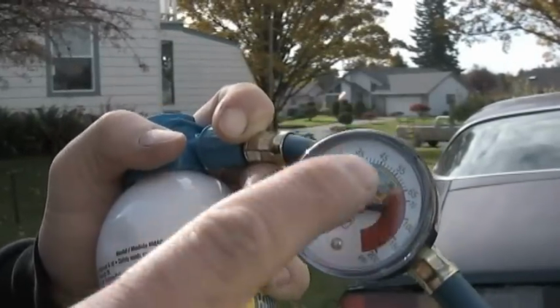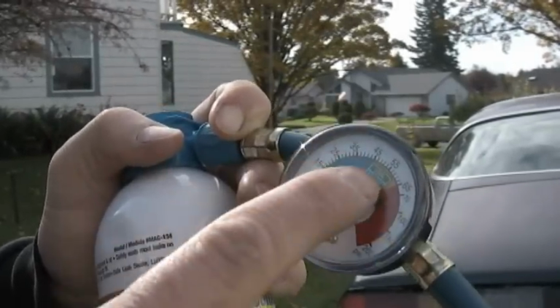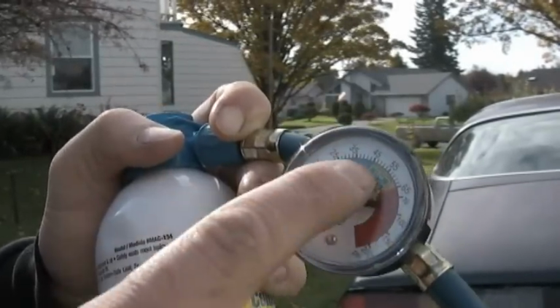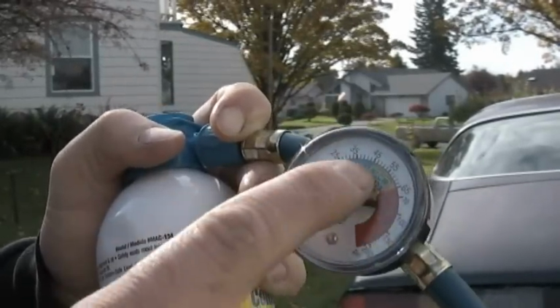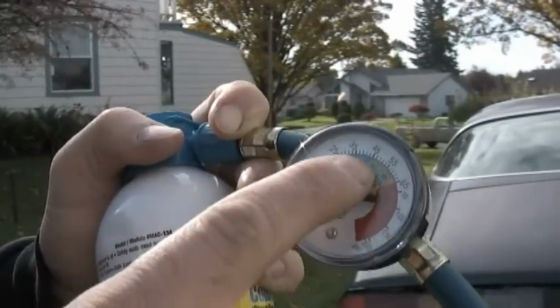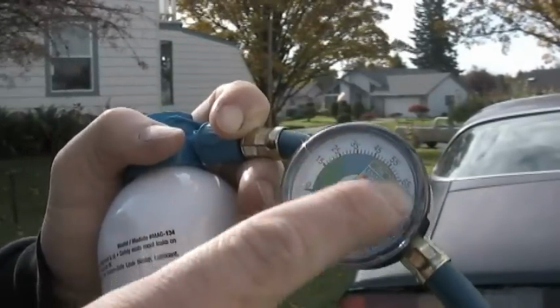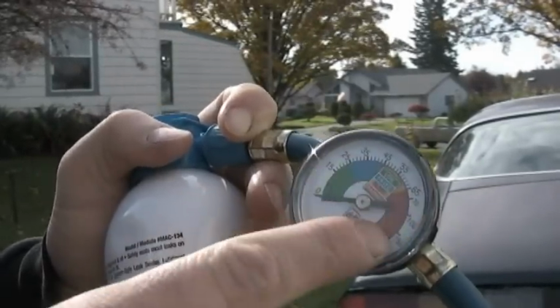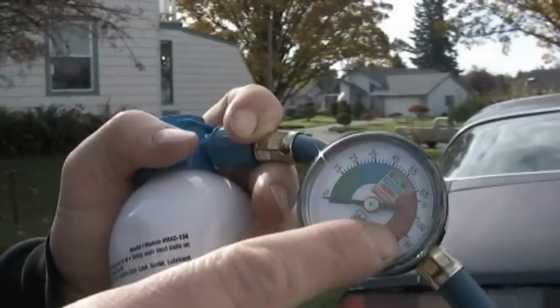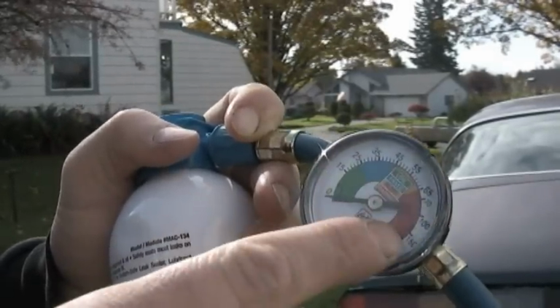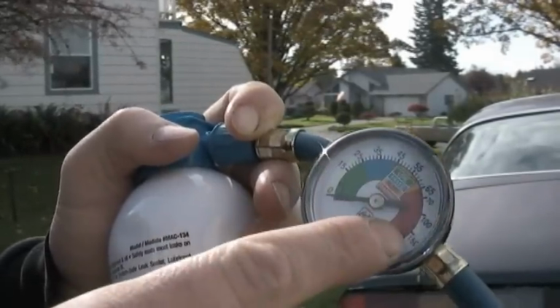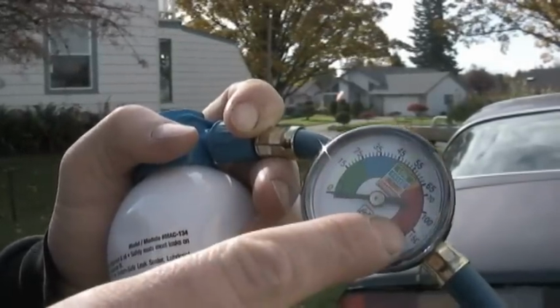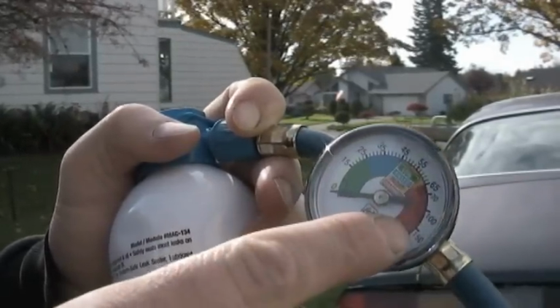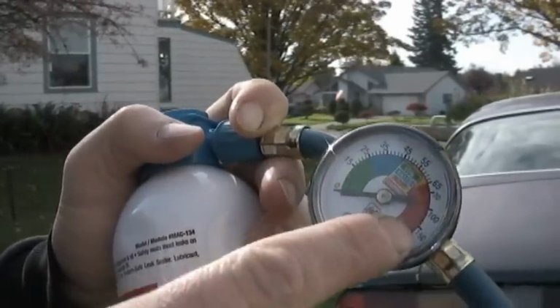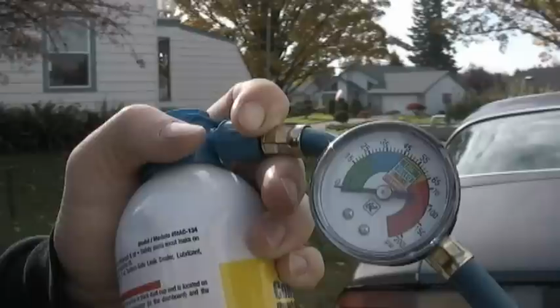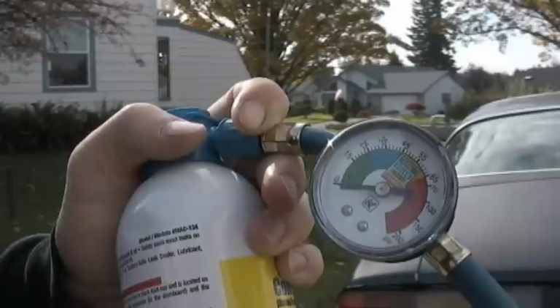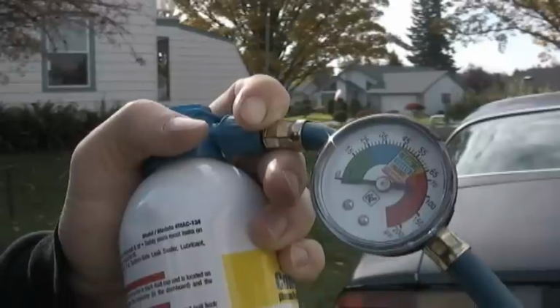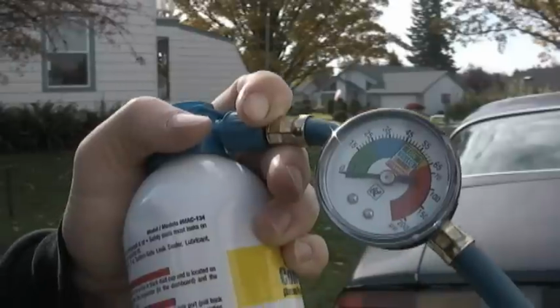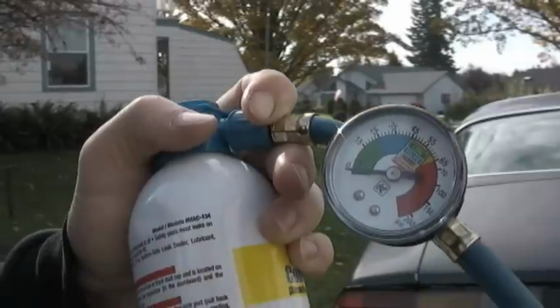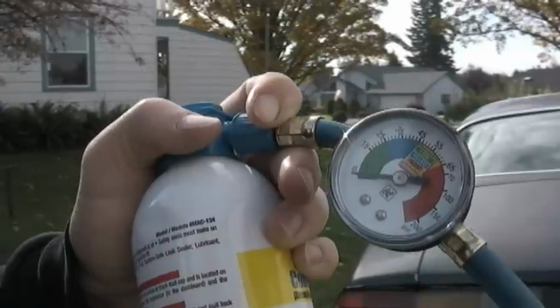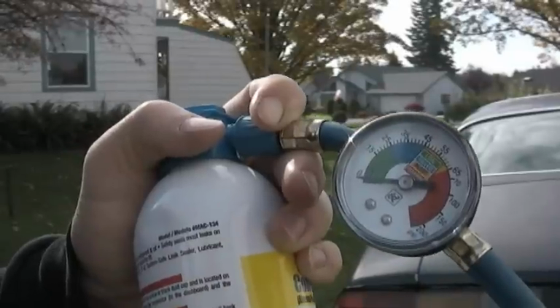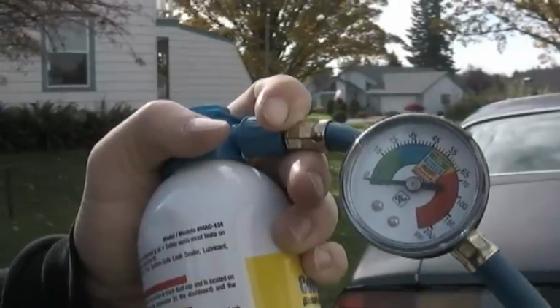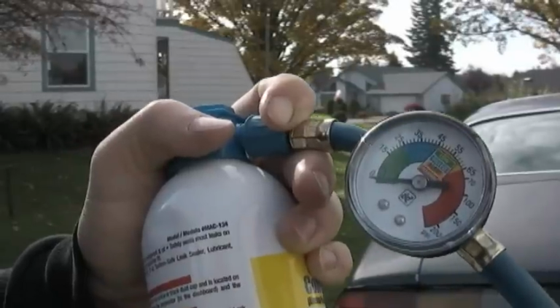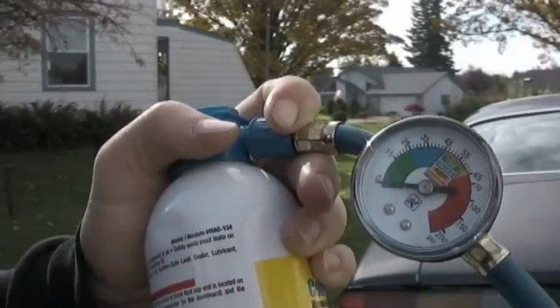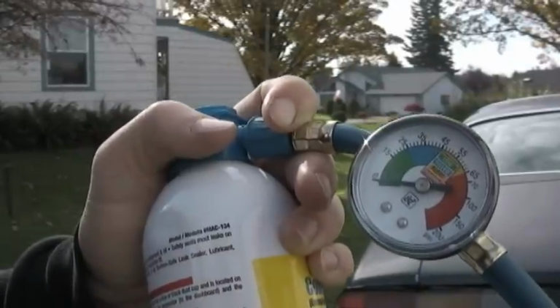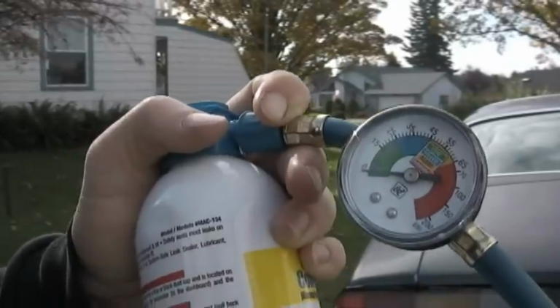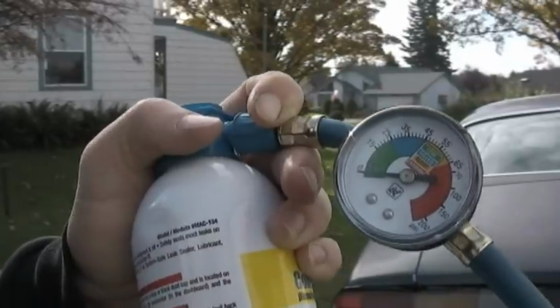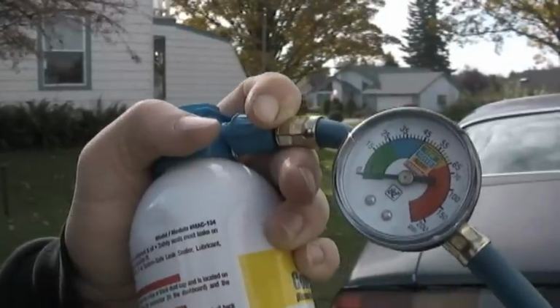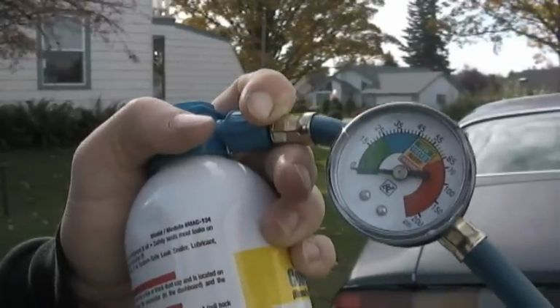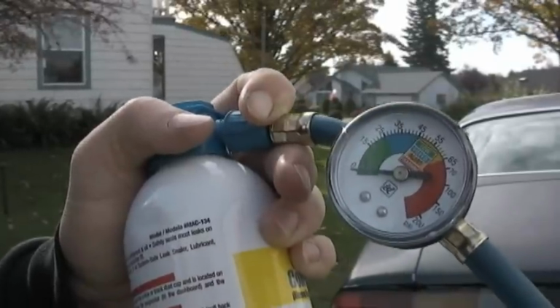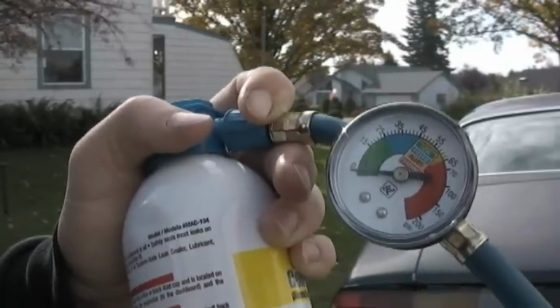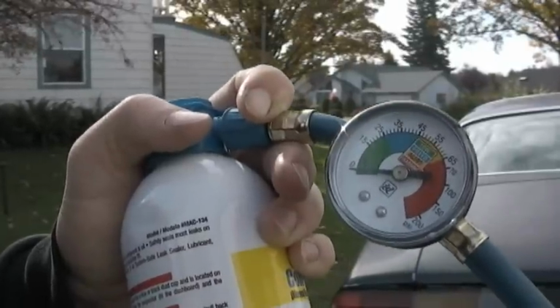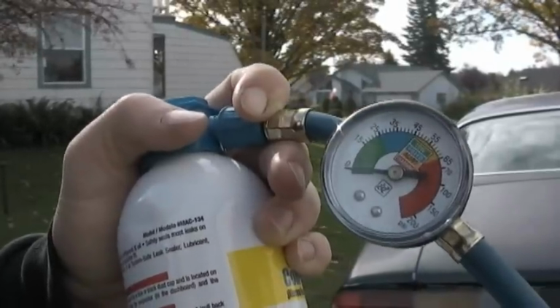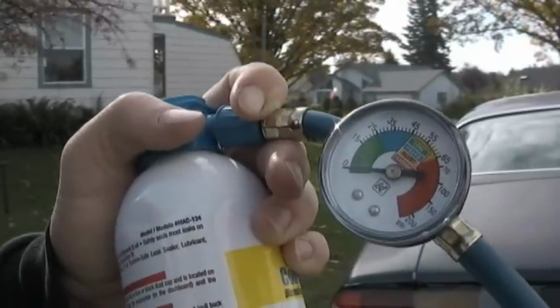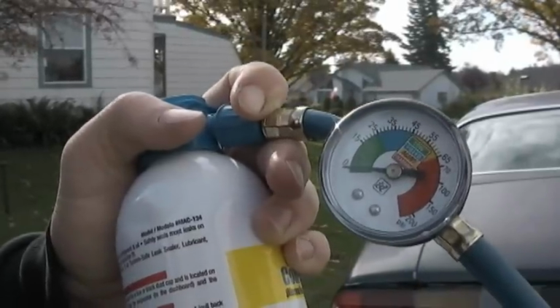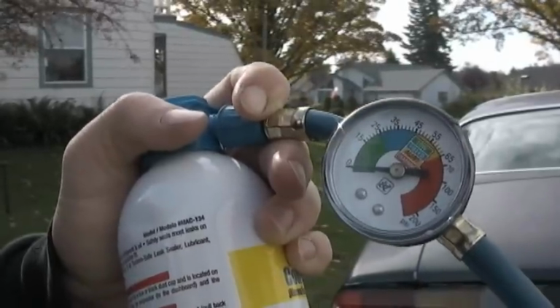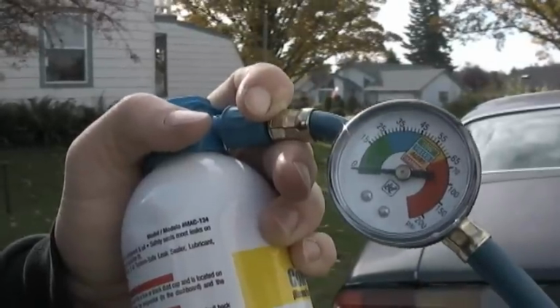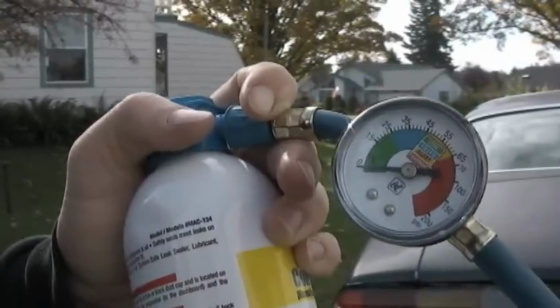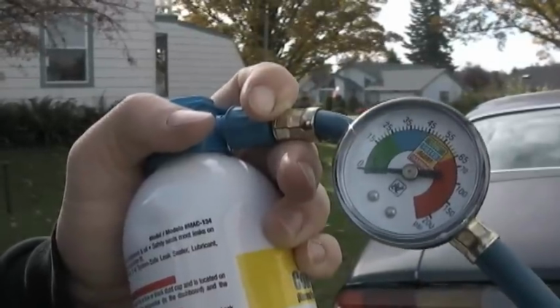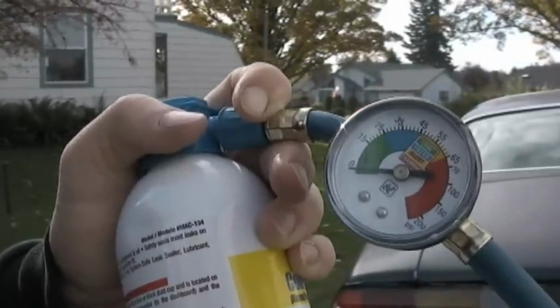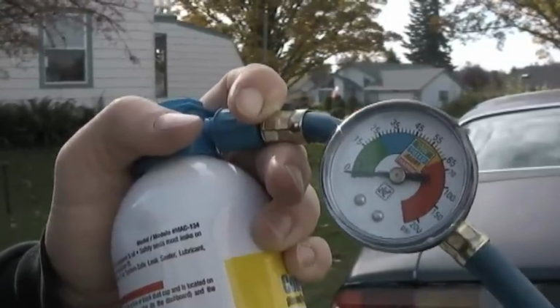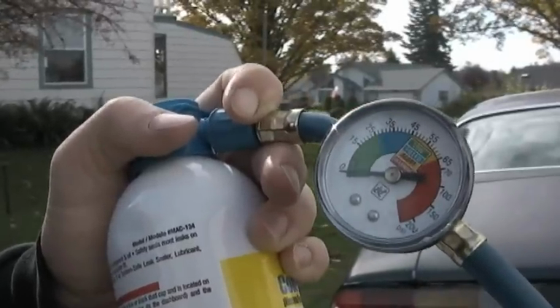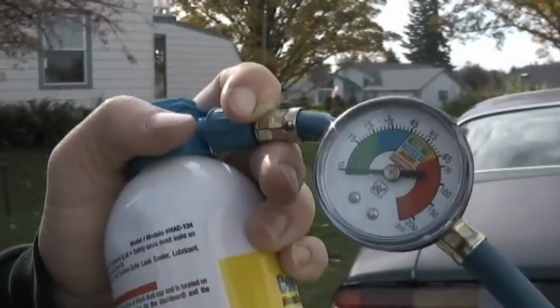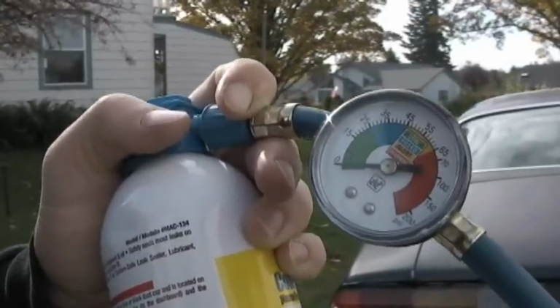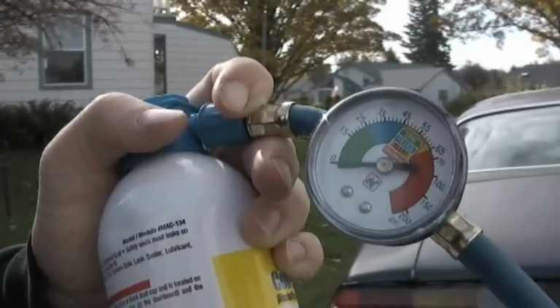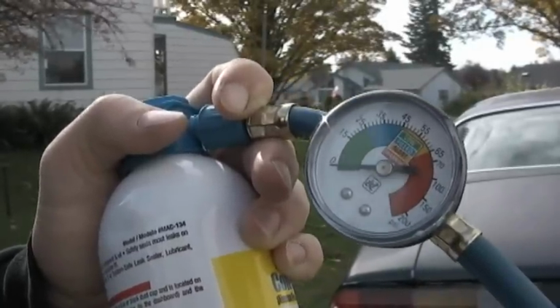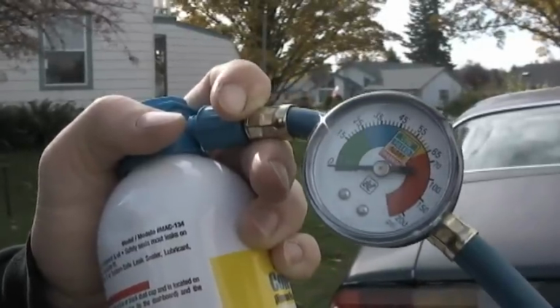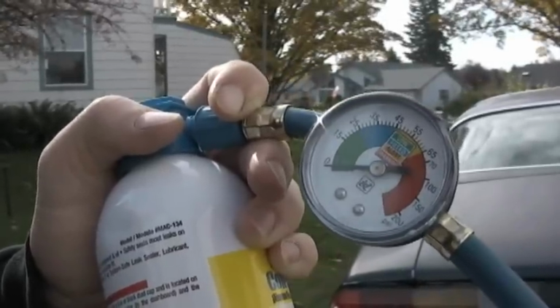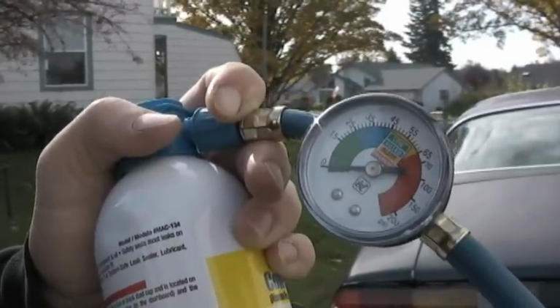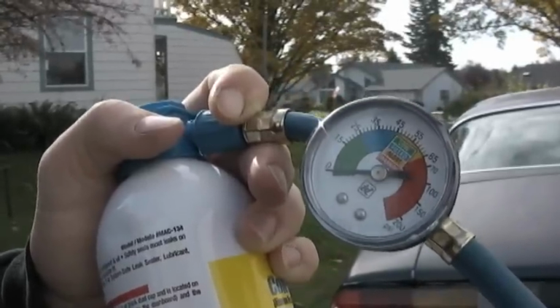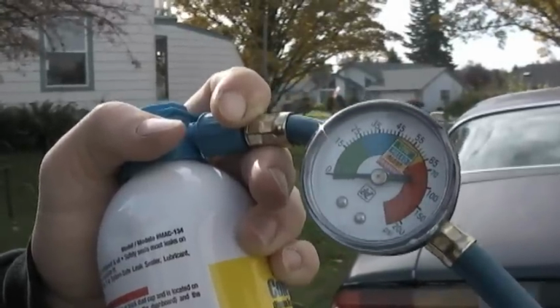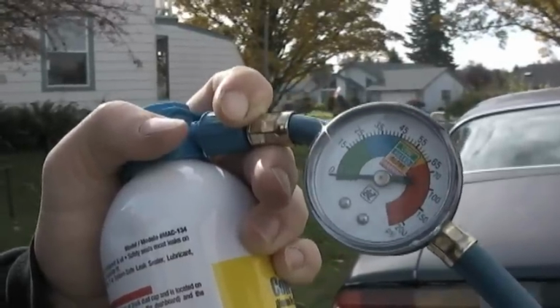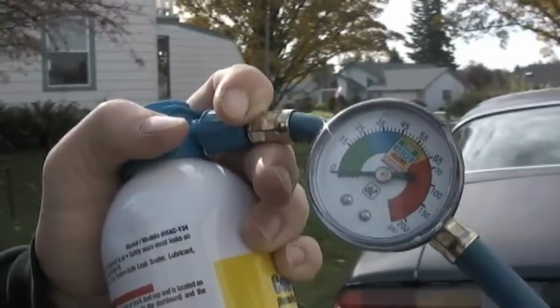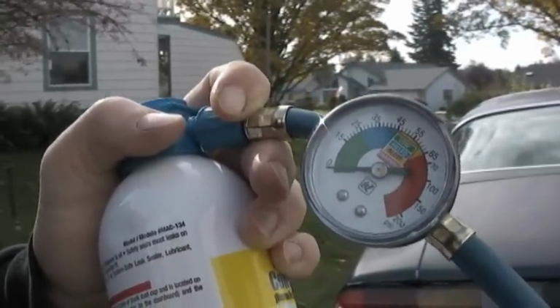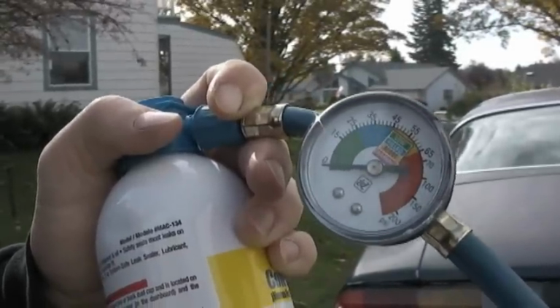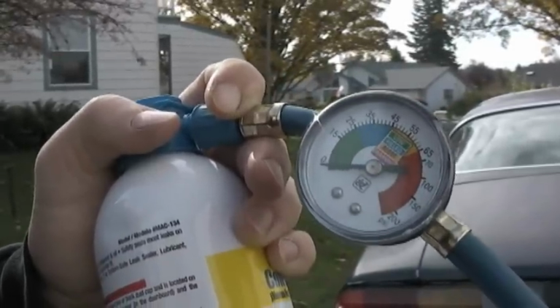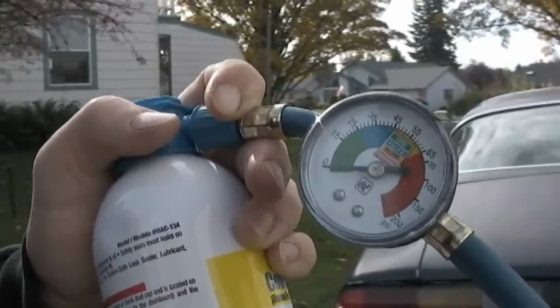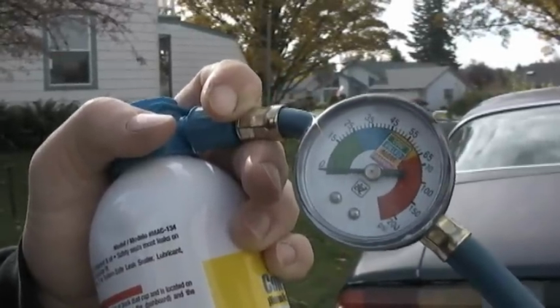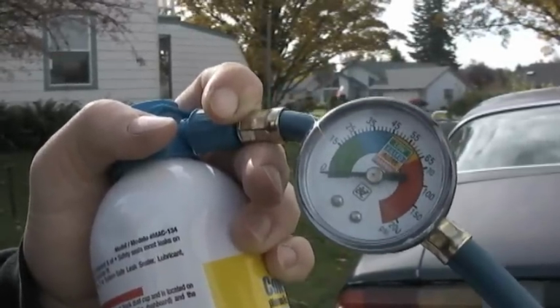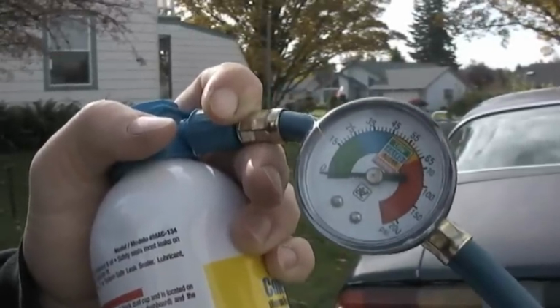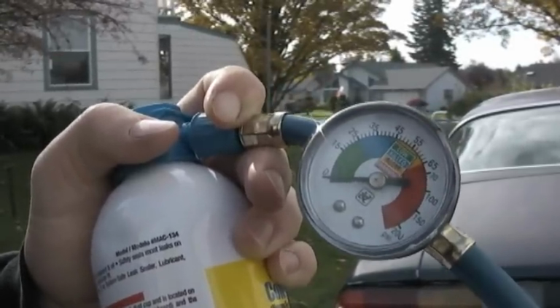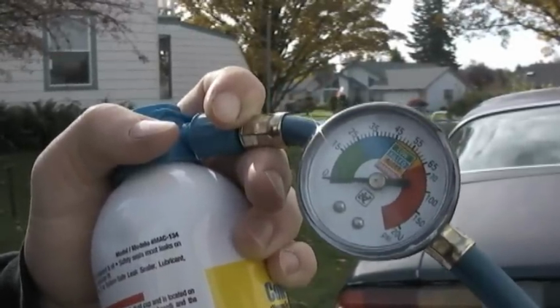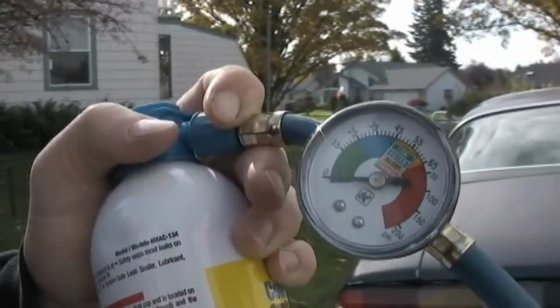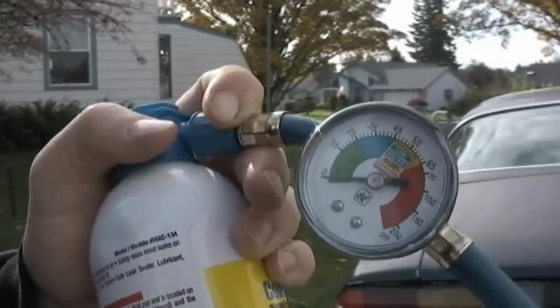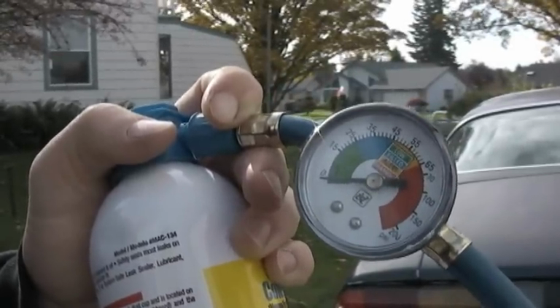Over 45 pounds means it has too much pressure, which means you might have a problem with the system, or it's overfilled — and if that's the case, you need to drain it.